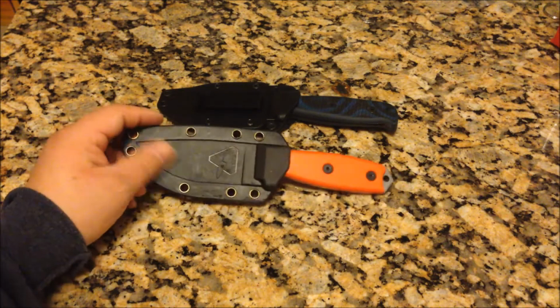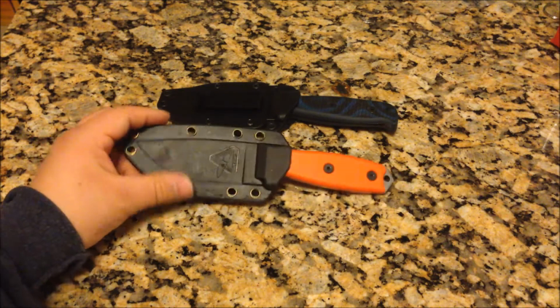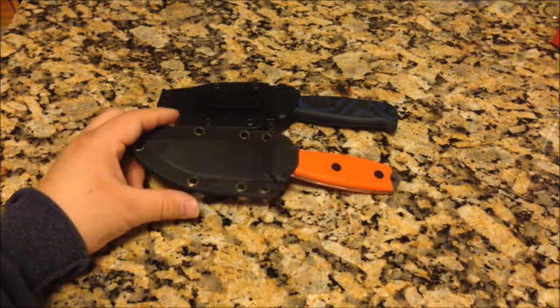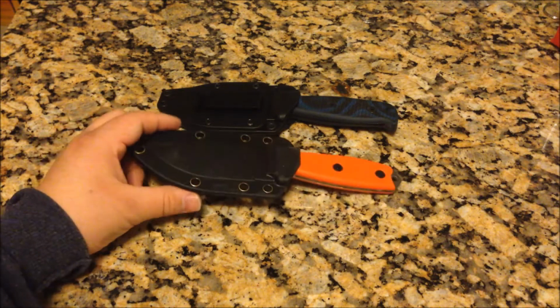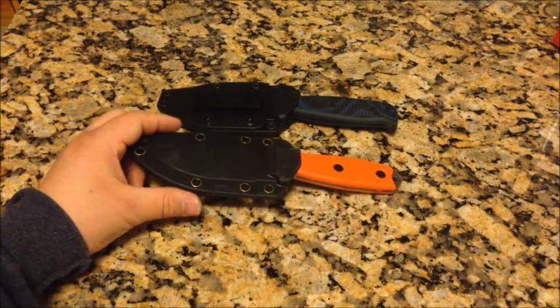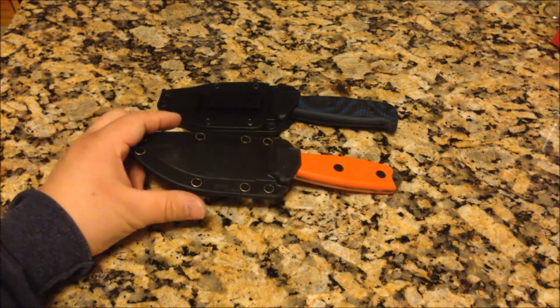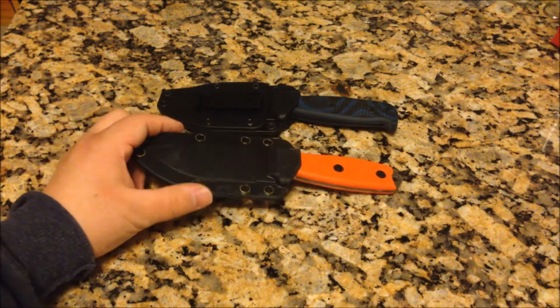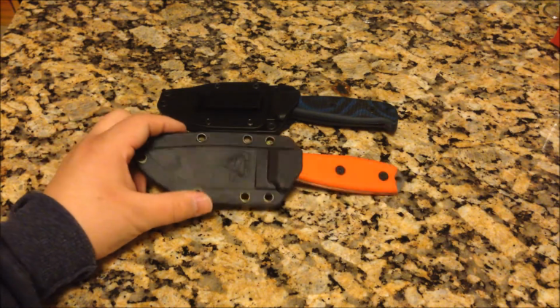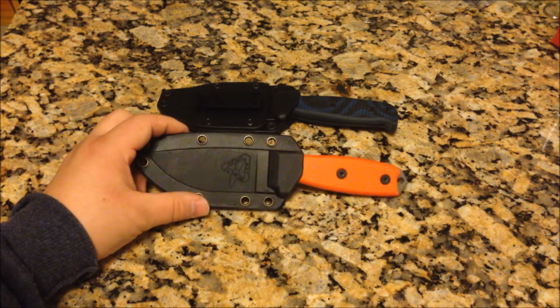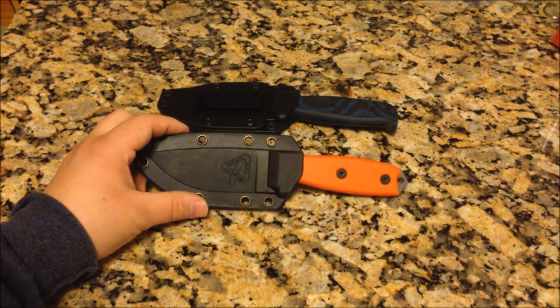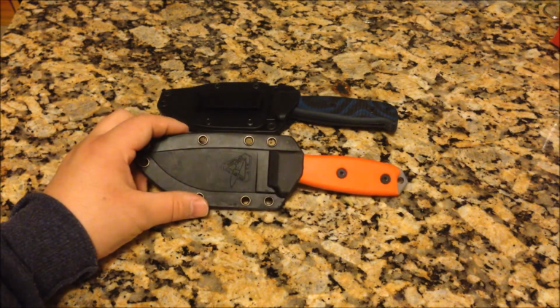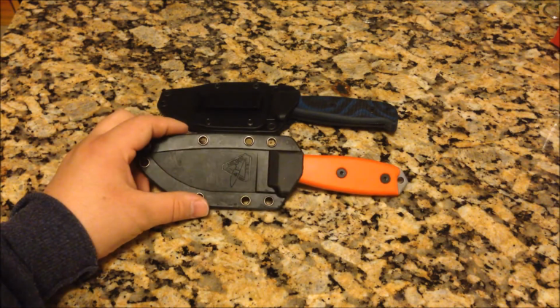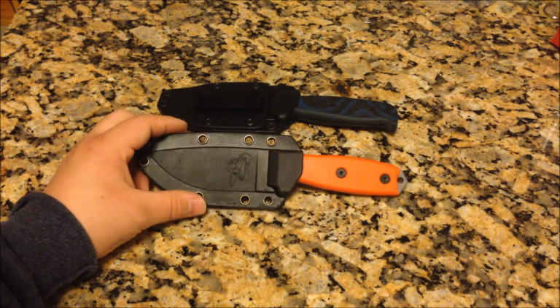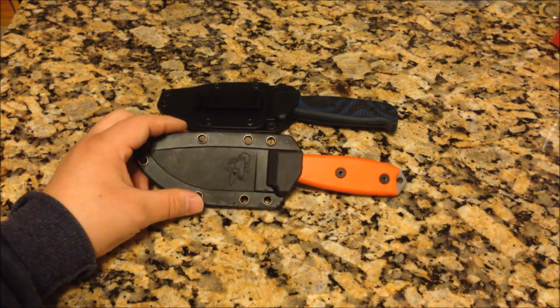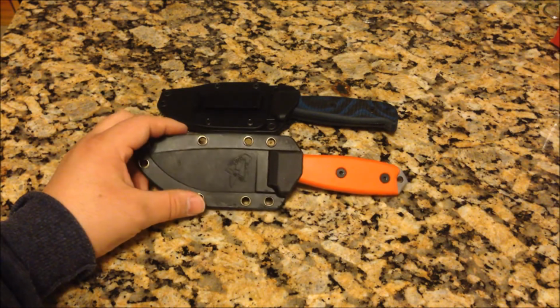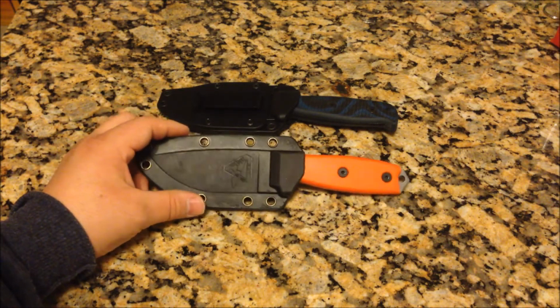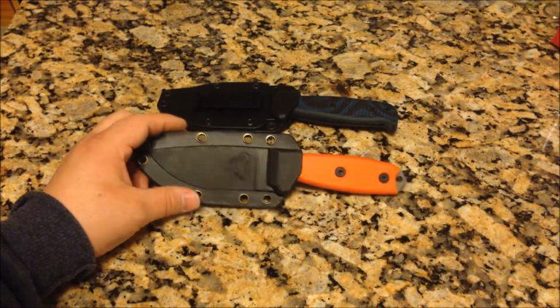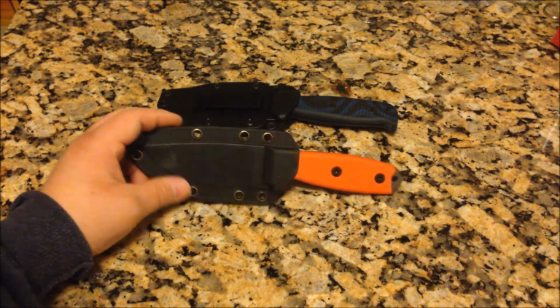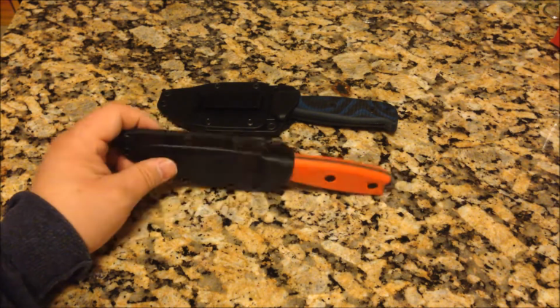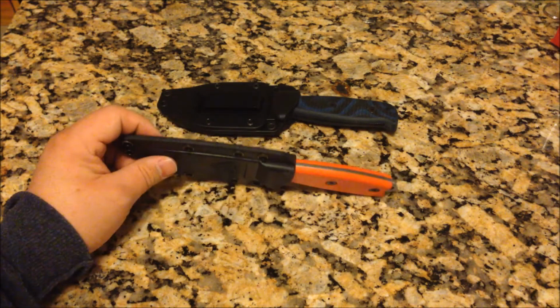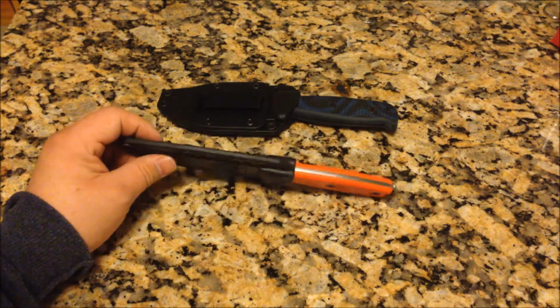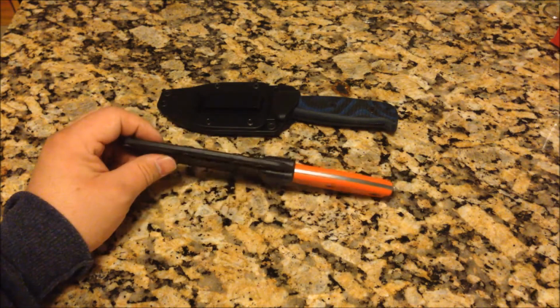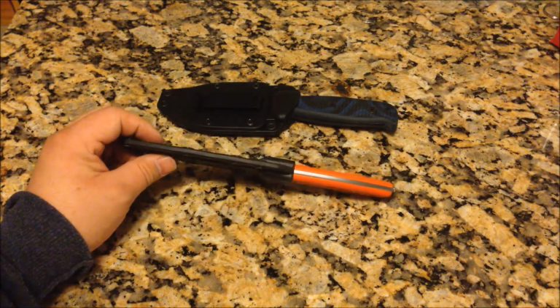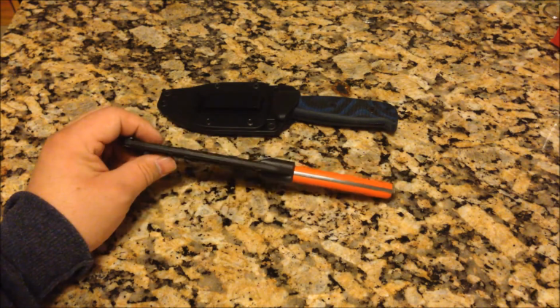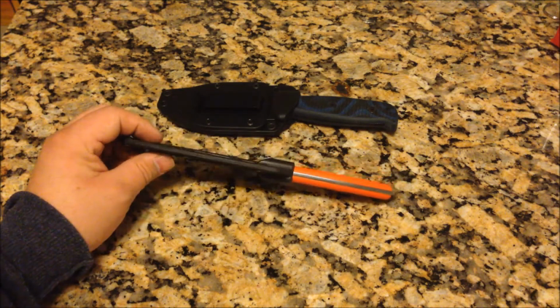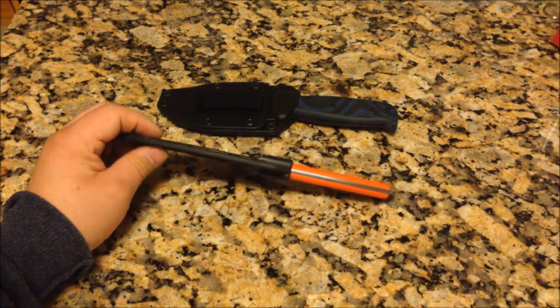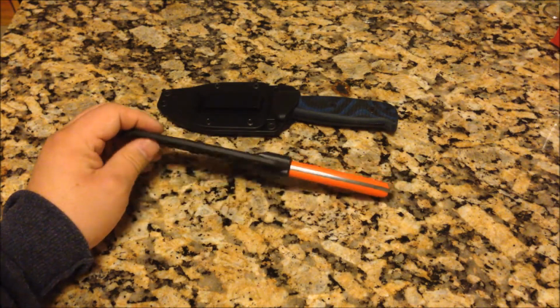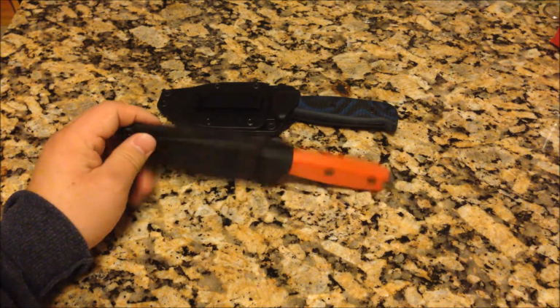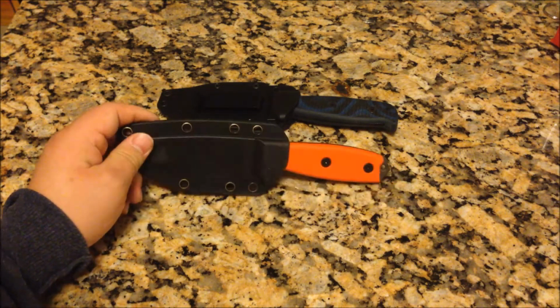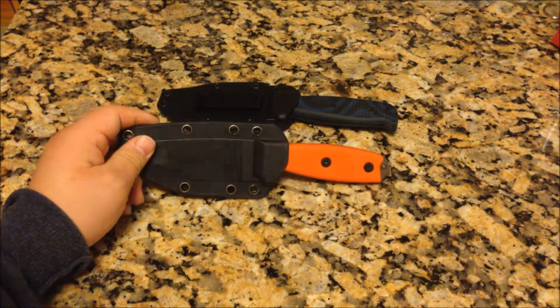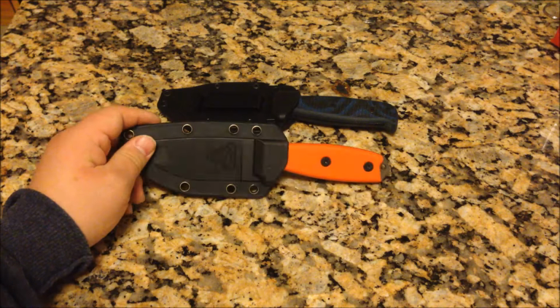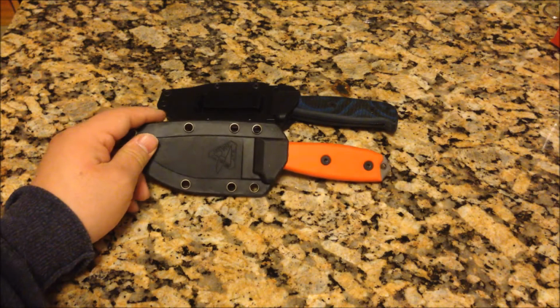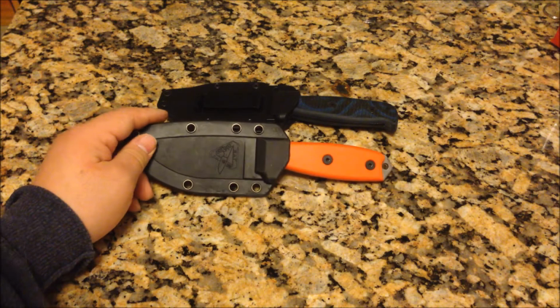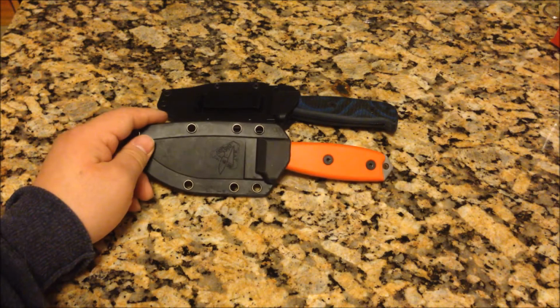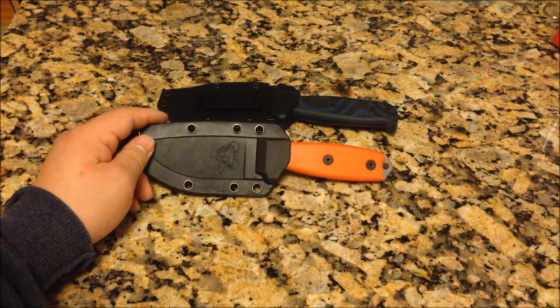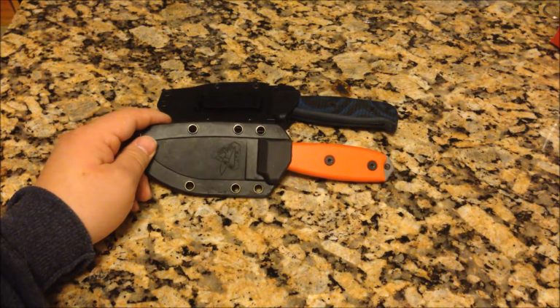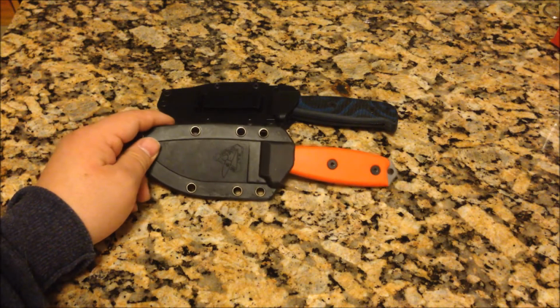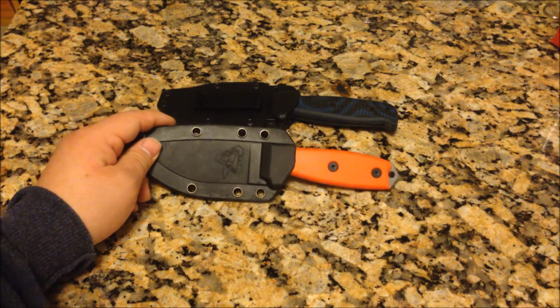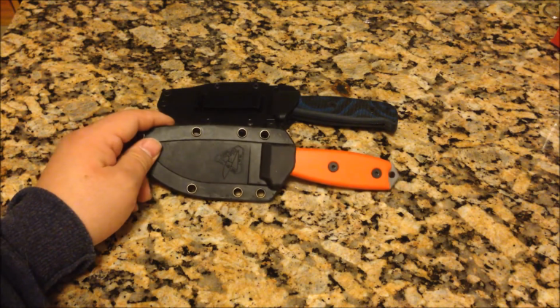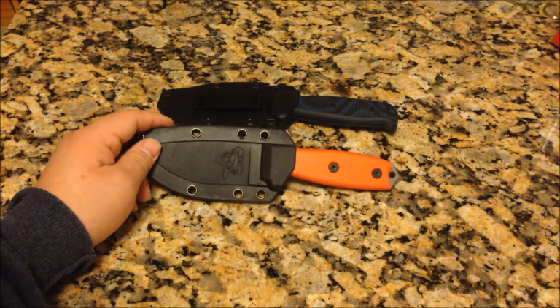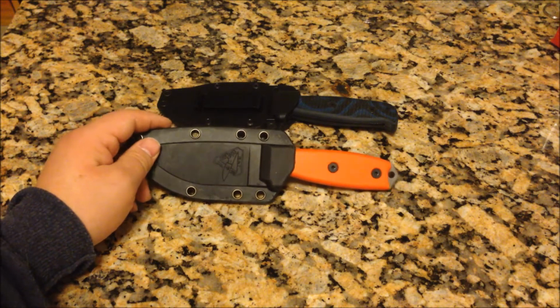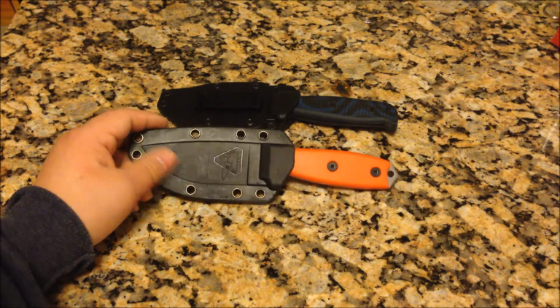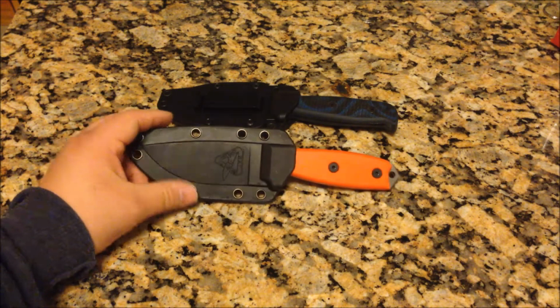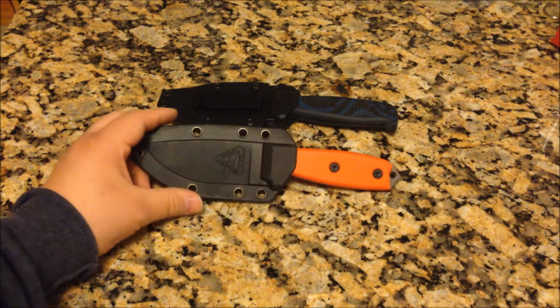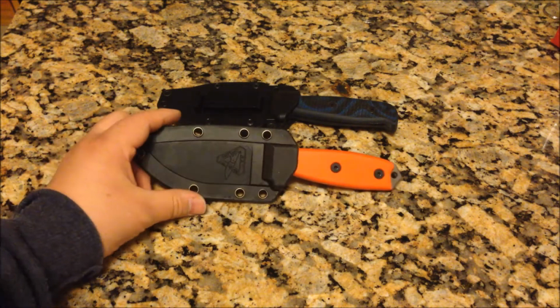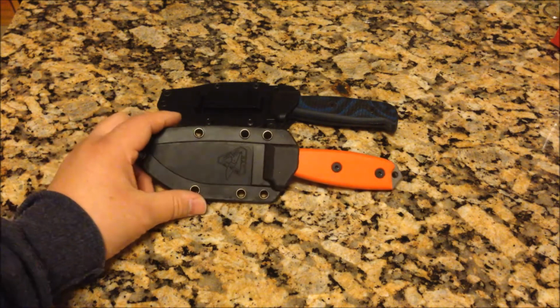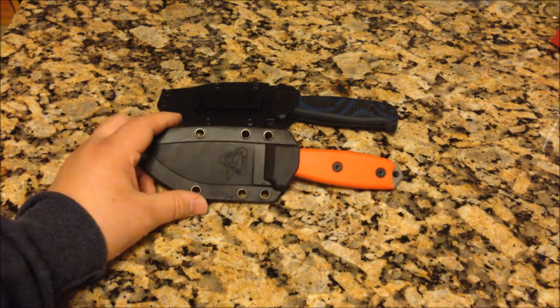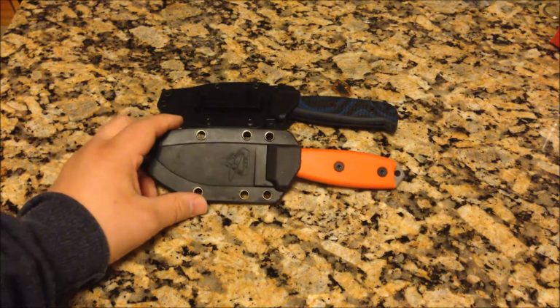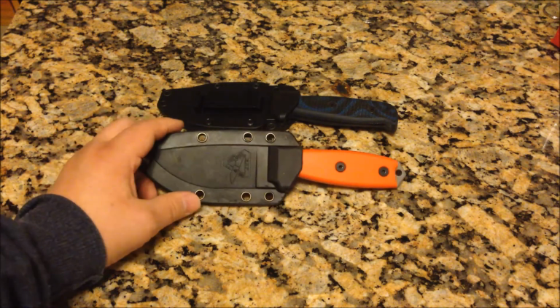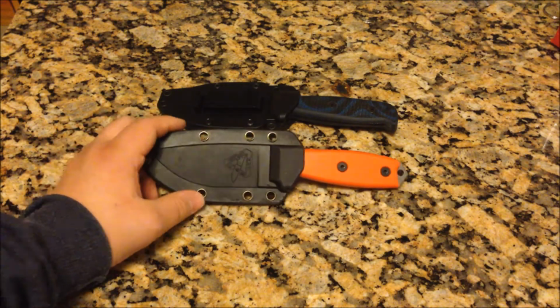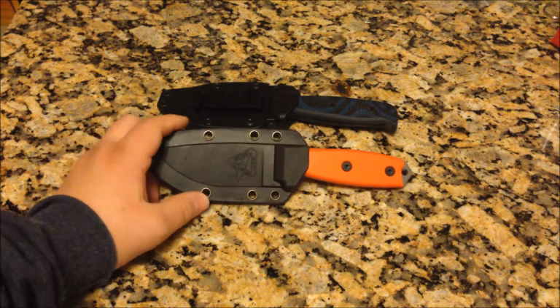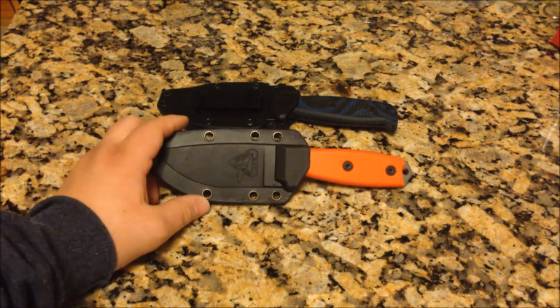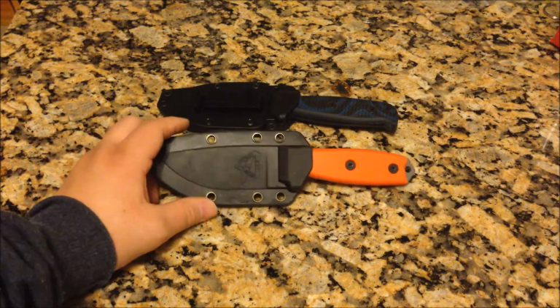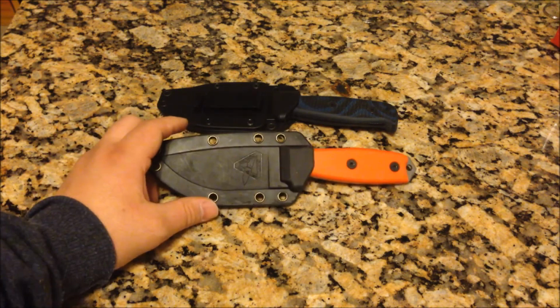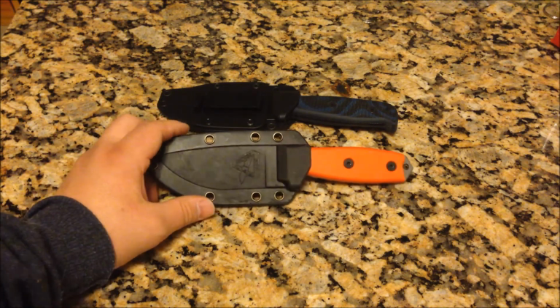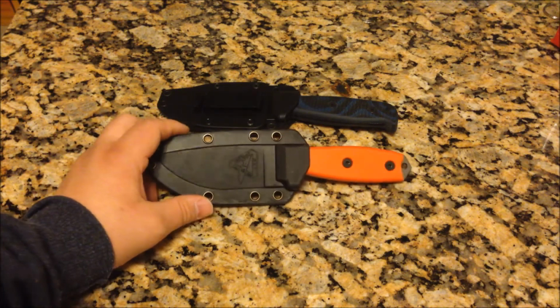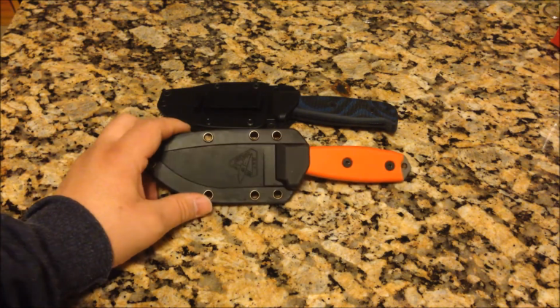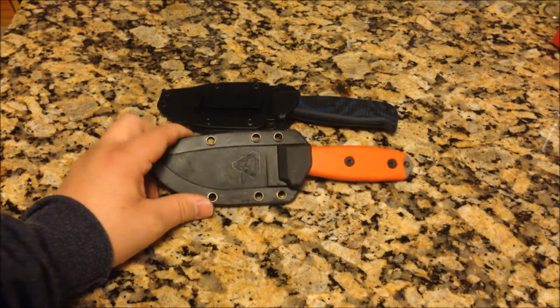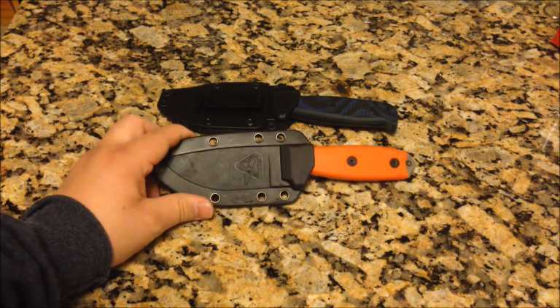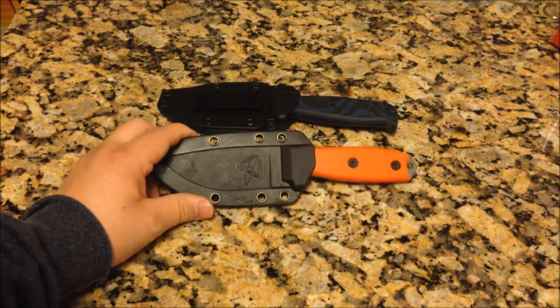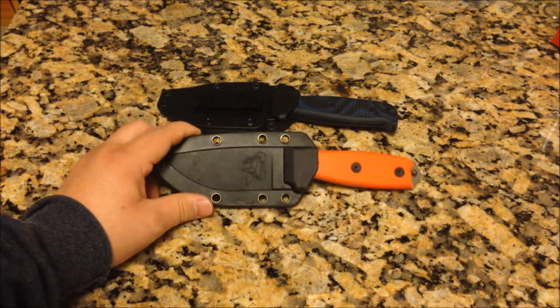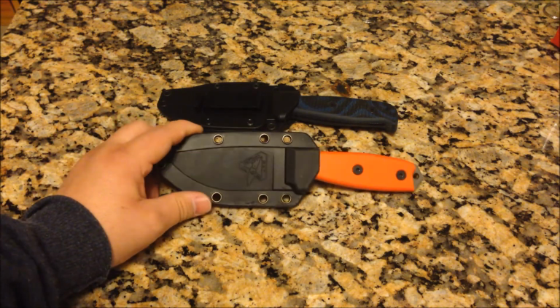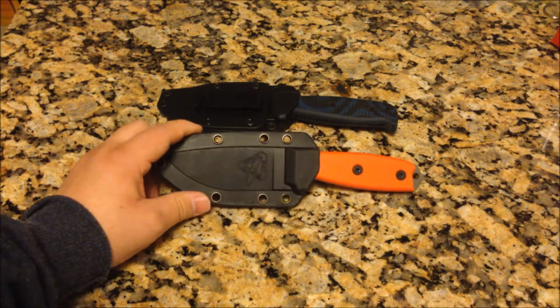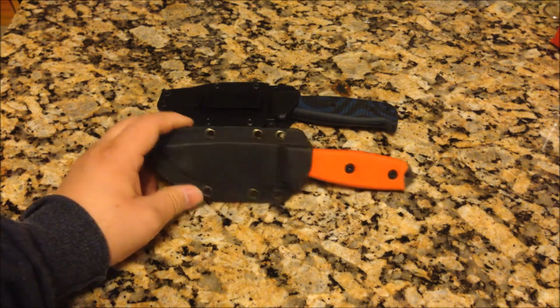Fixed blades are actually a stronger design and they're more capable than a folding knife — more sturdy, stable, and secure.